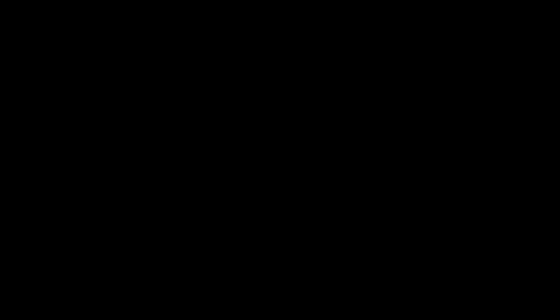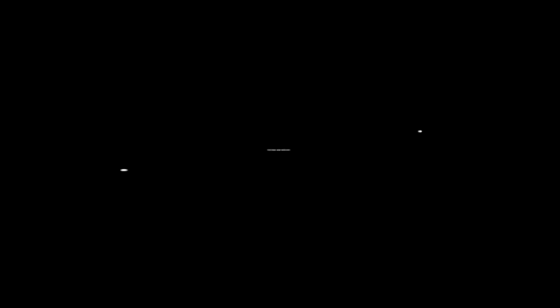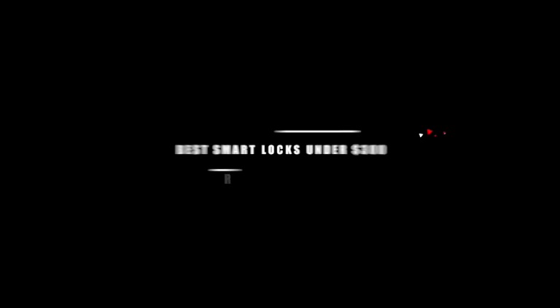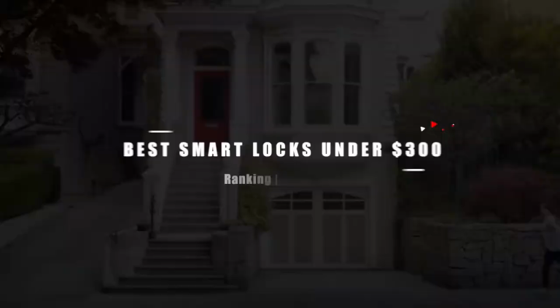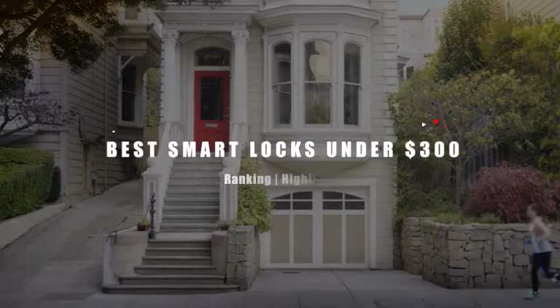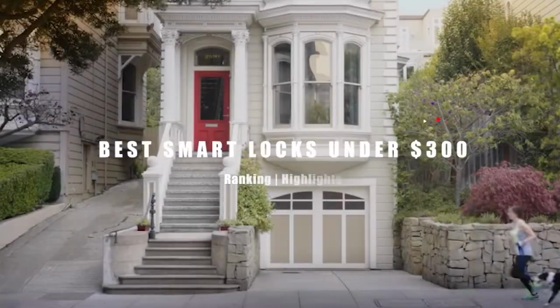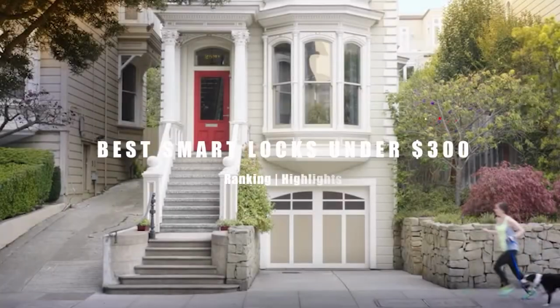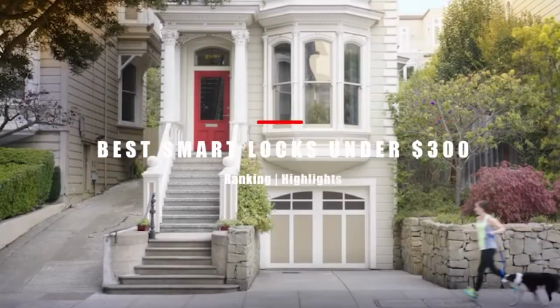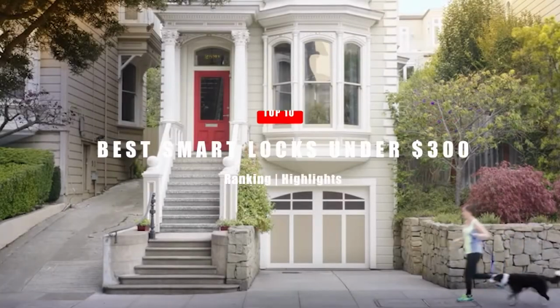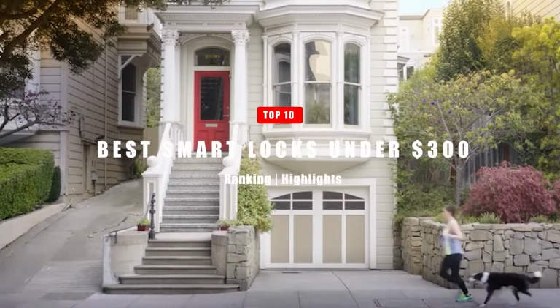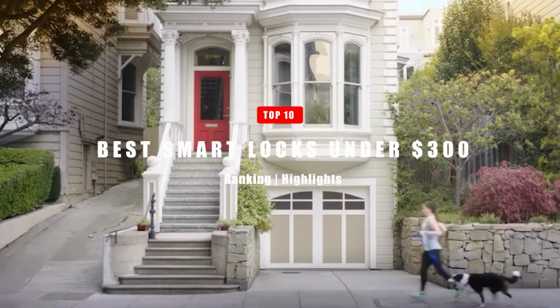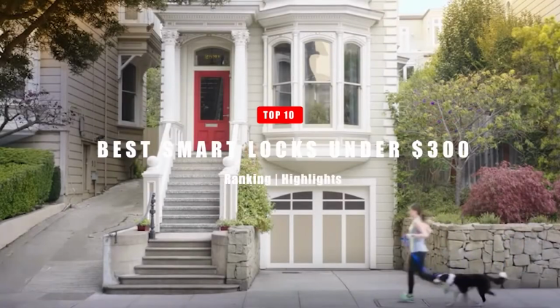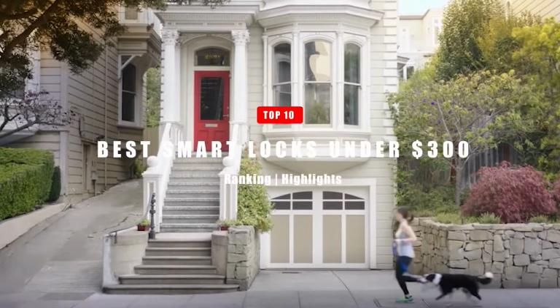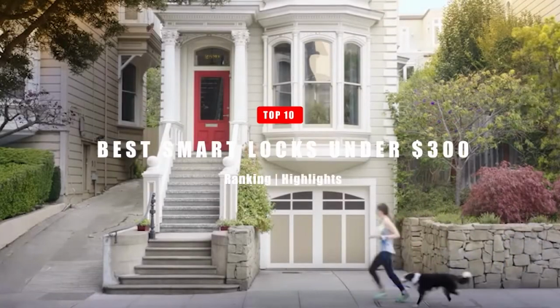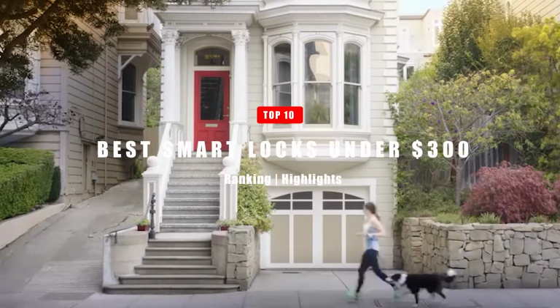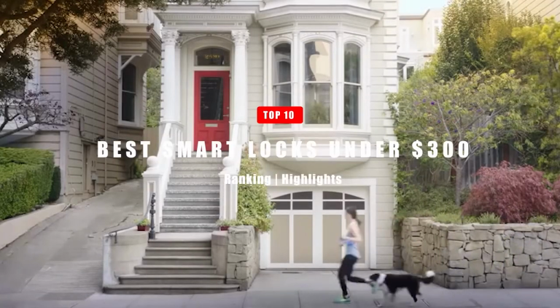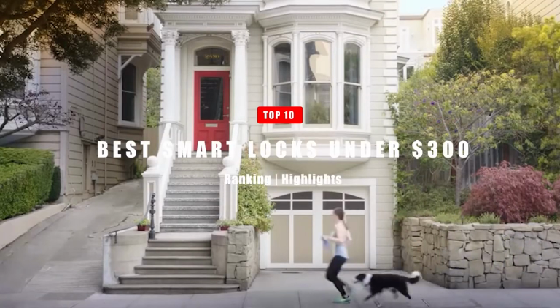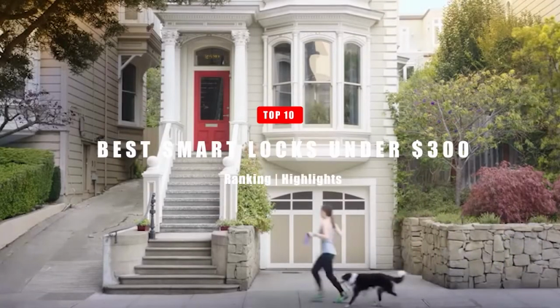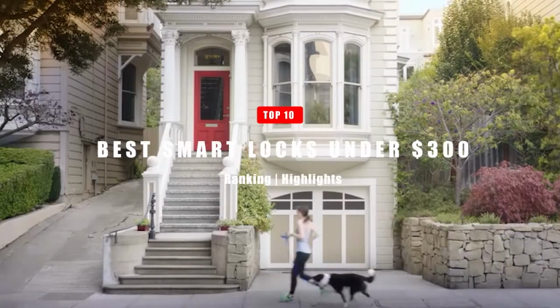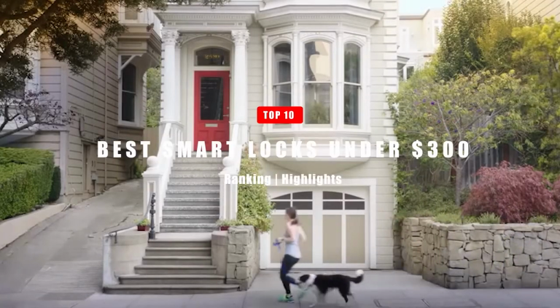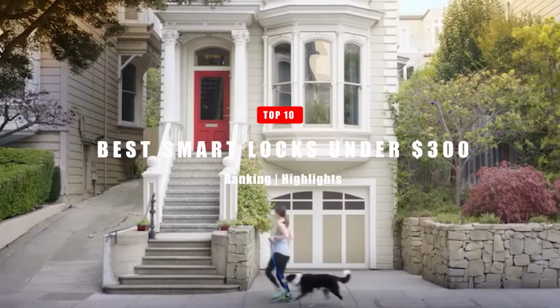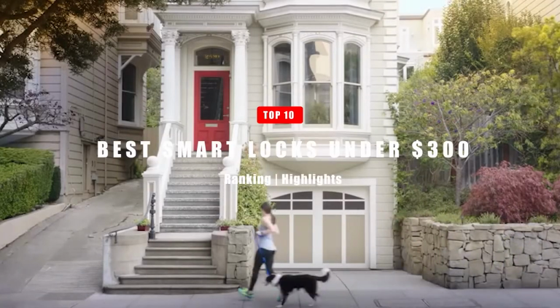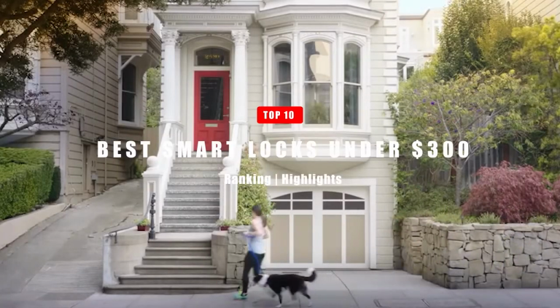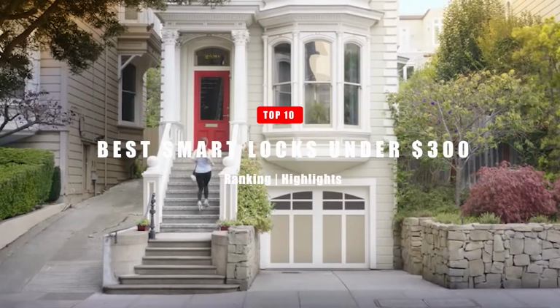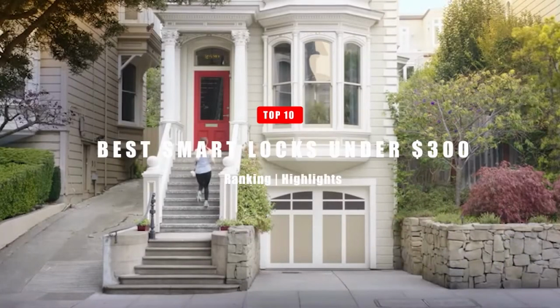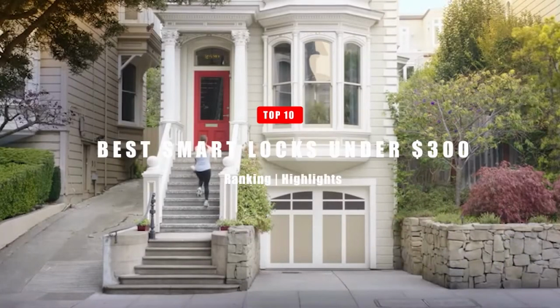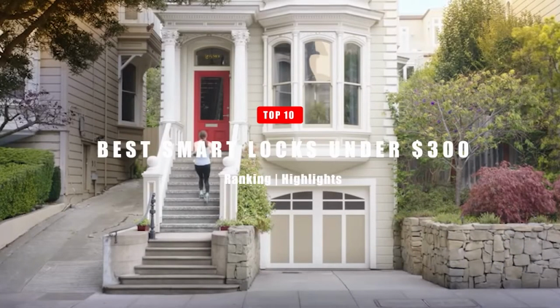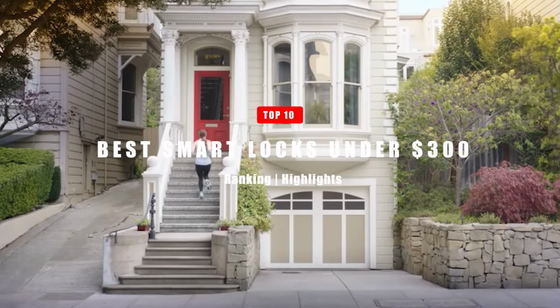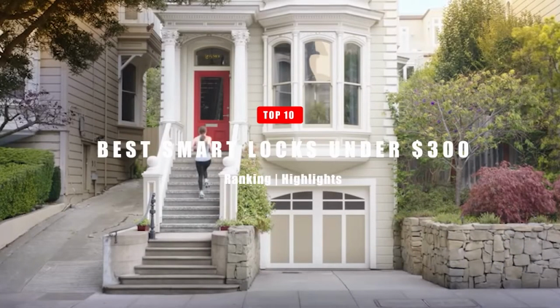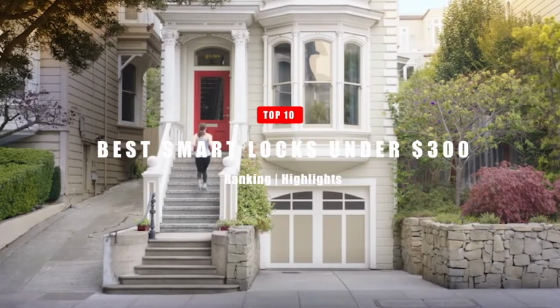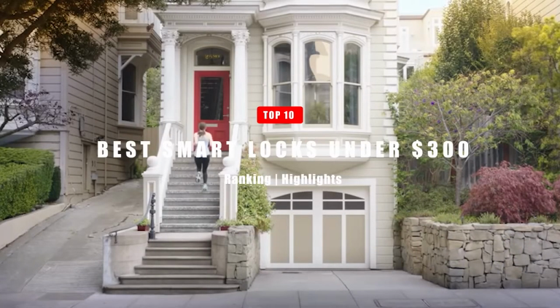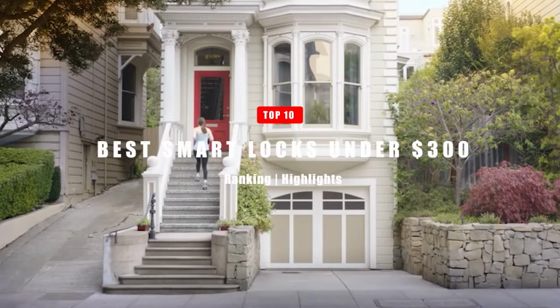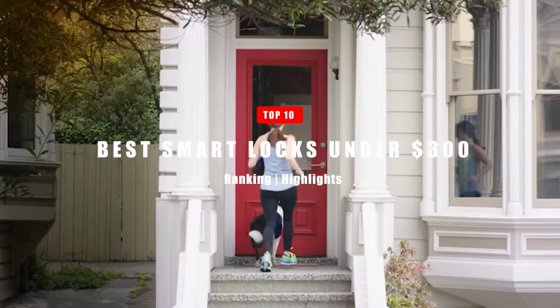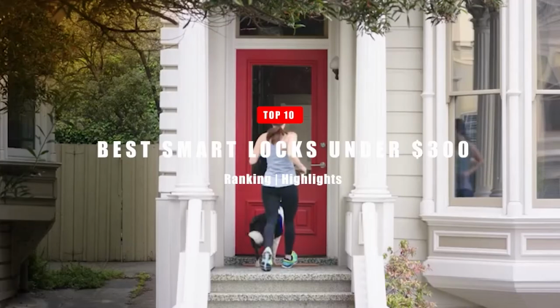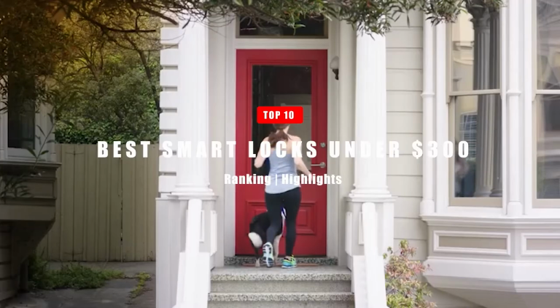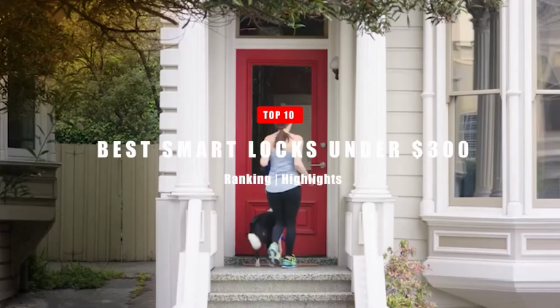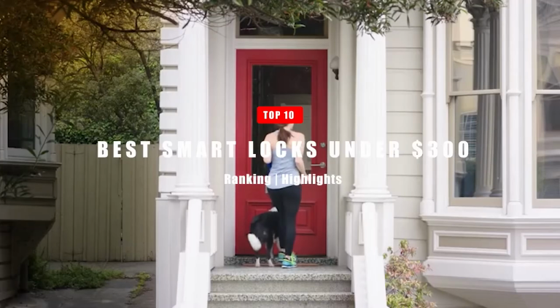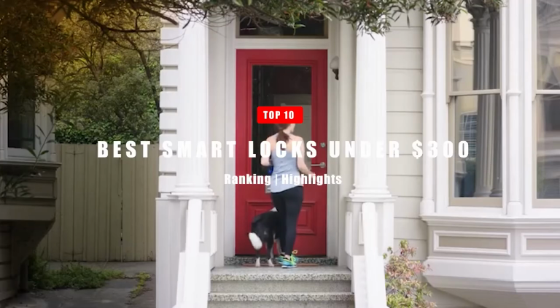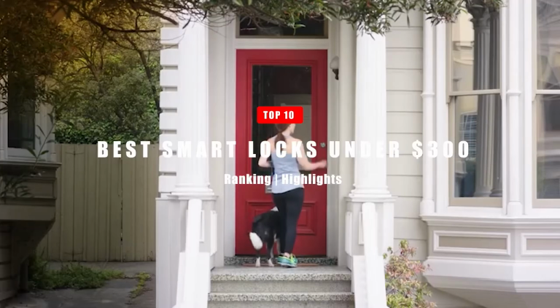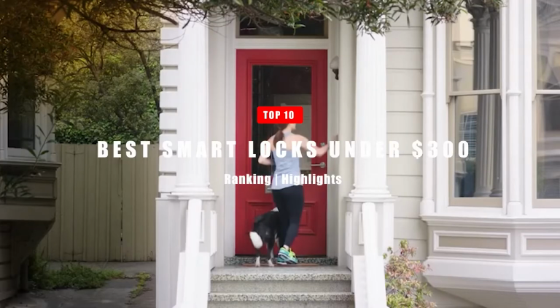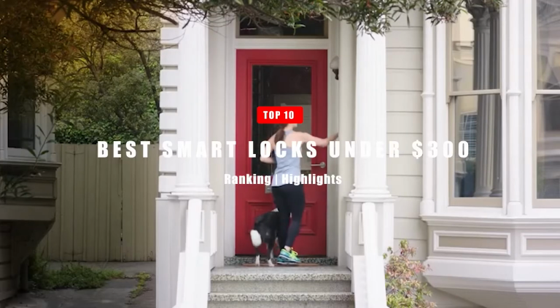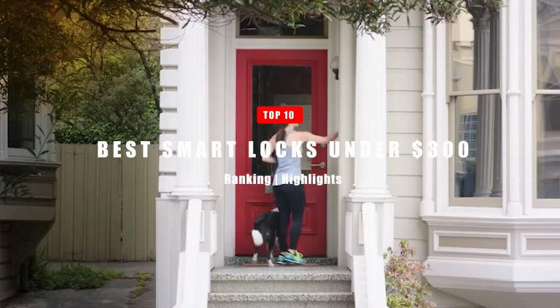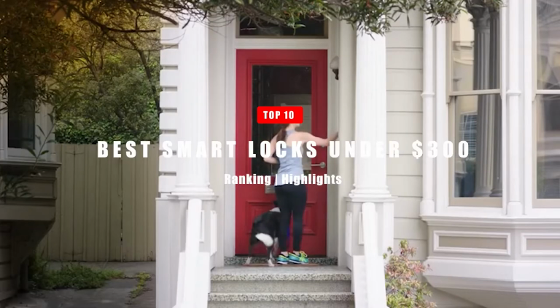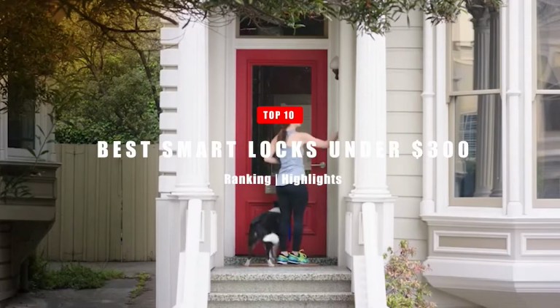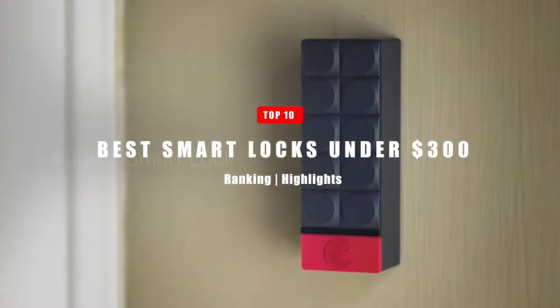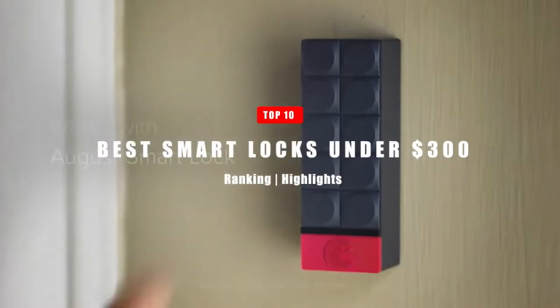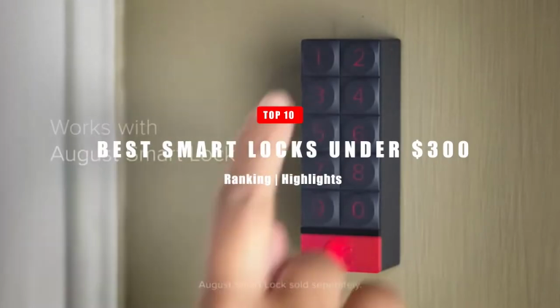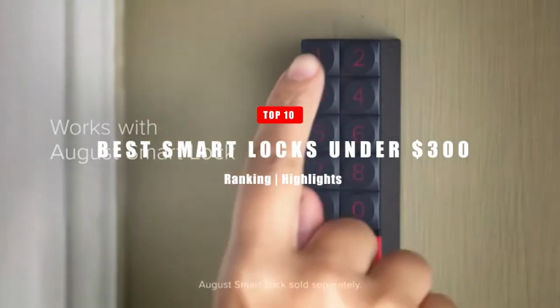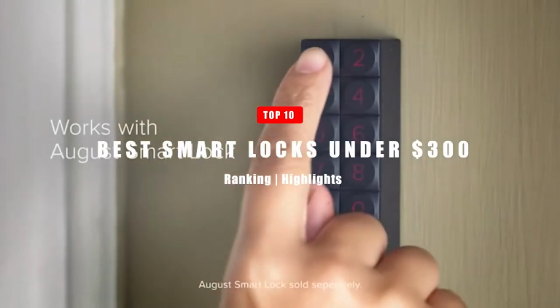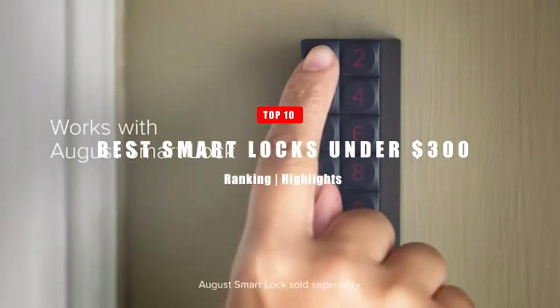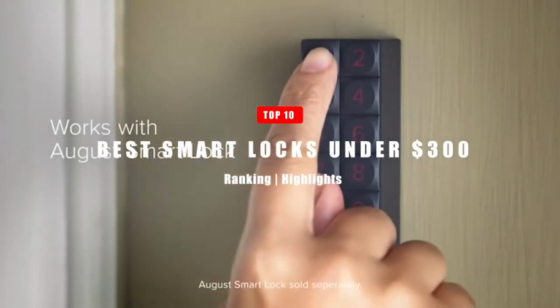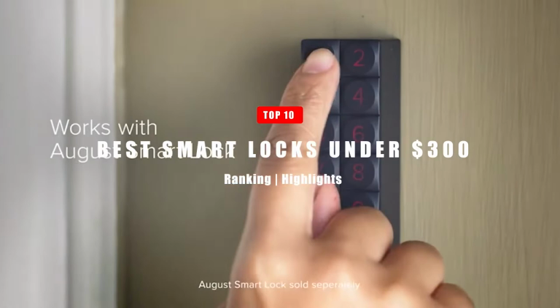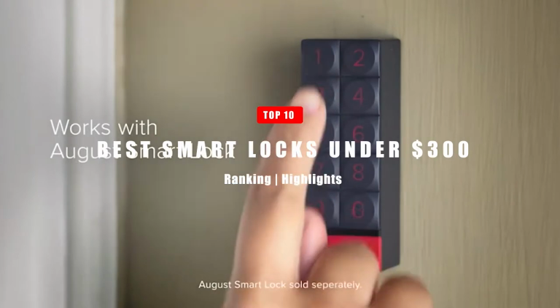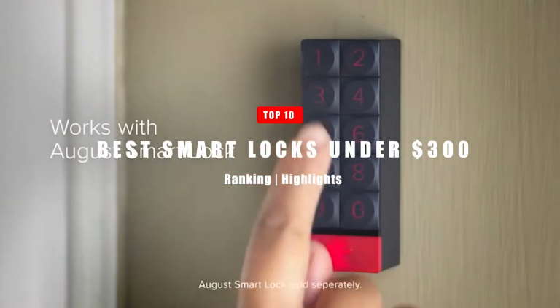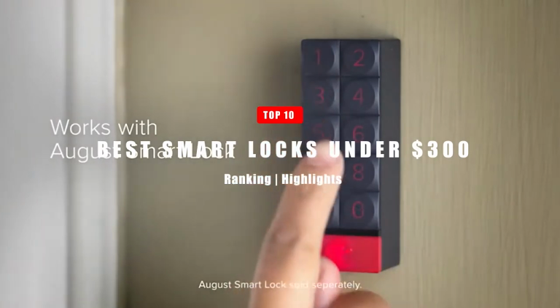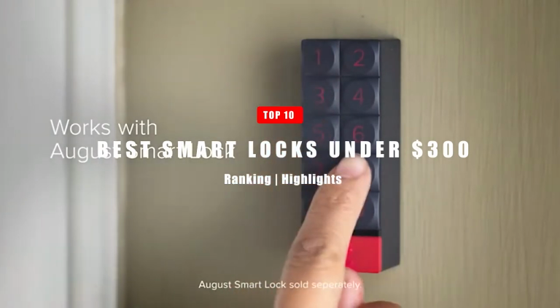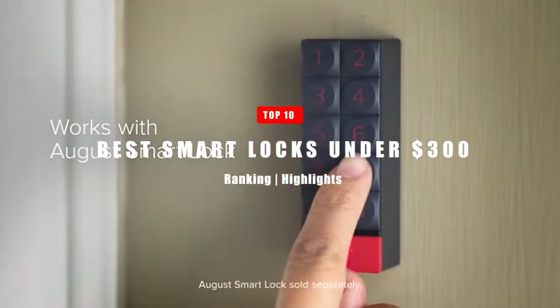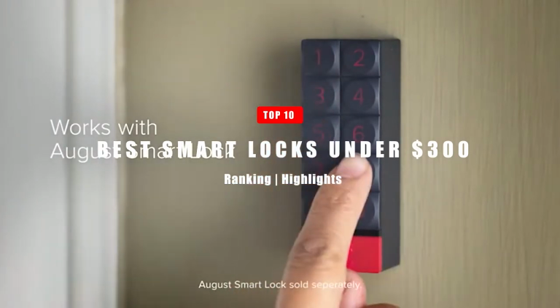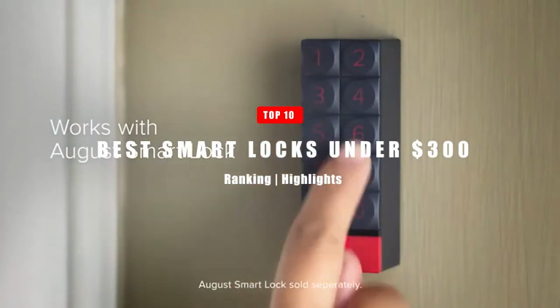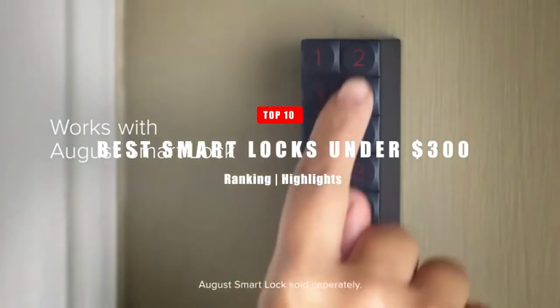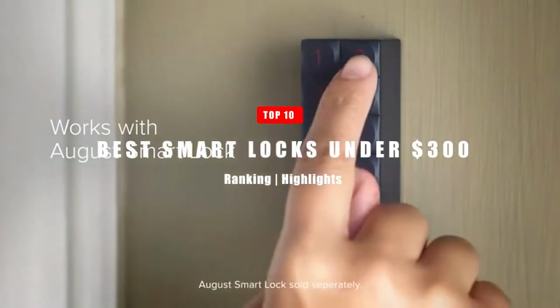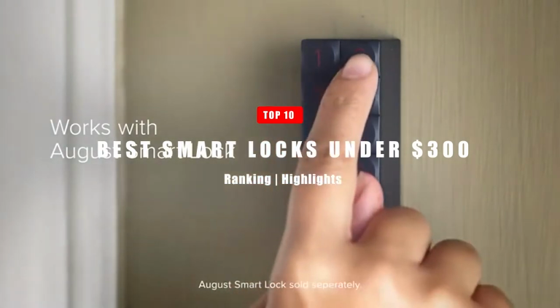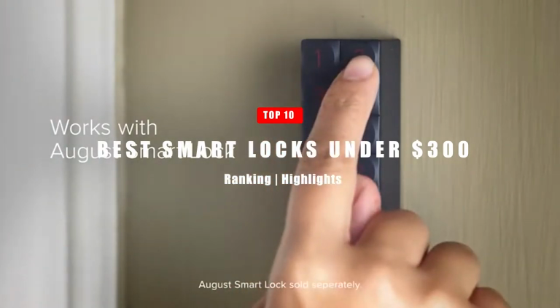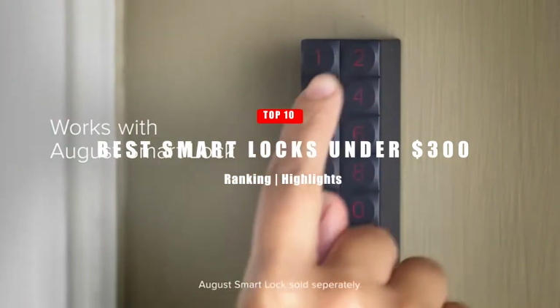In today's video, we're going to be taking a look at the Top 10 Best Smart Locks under $300. Let's get right into it.